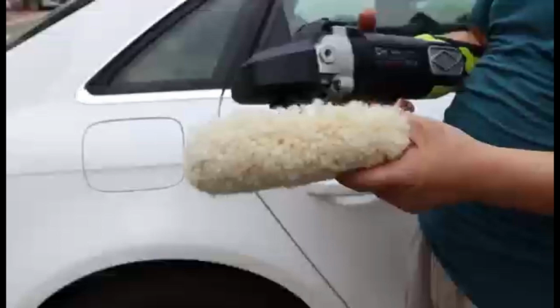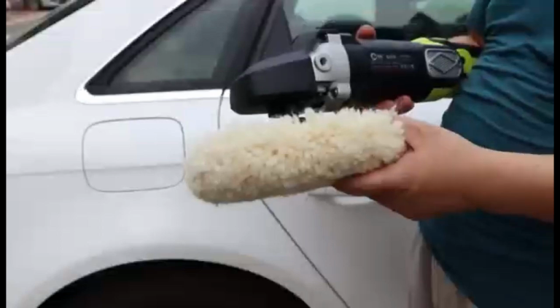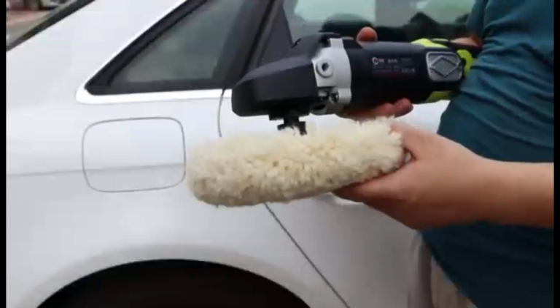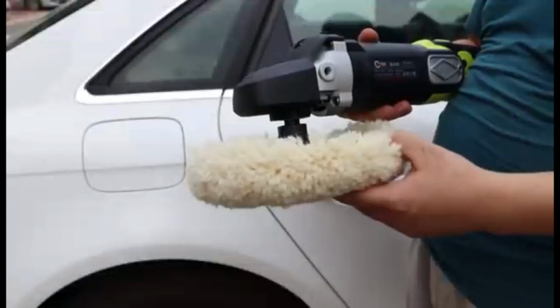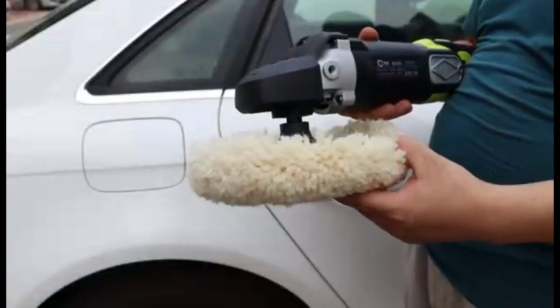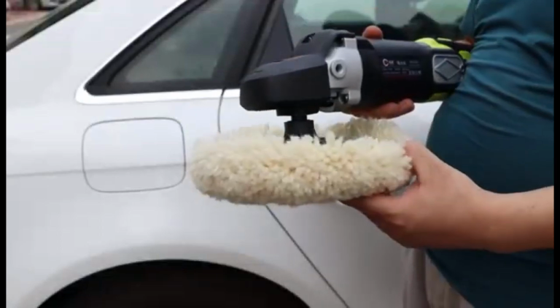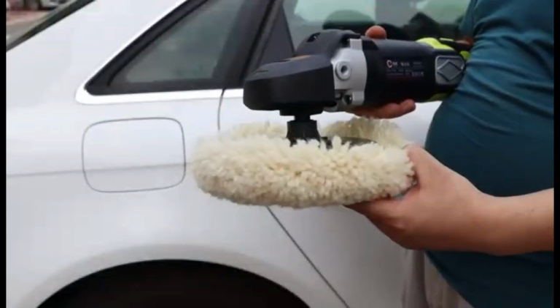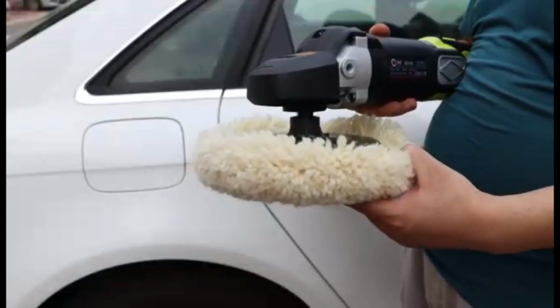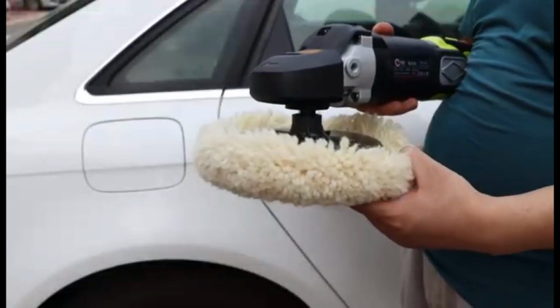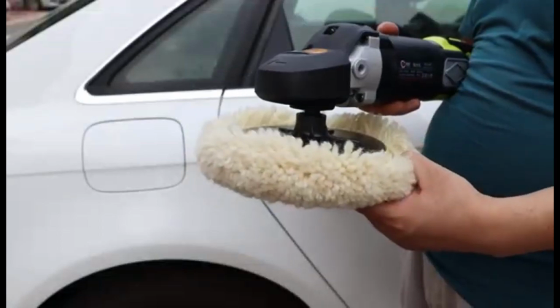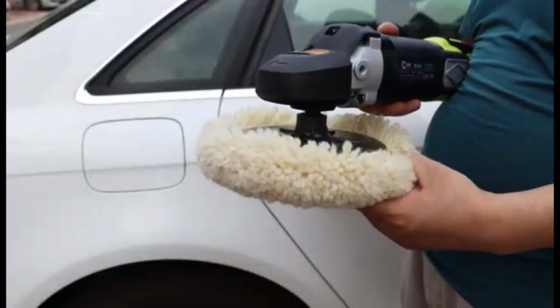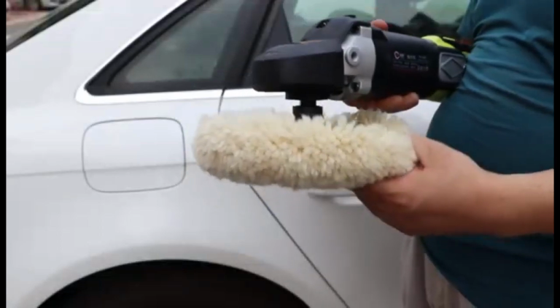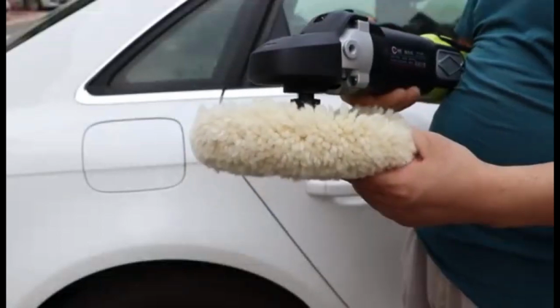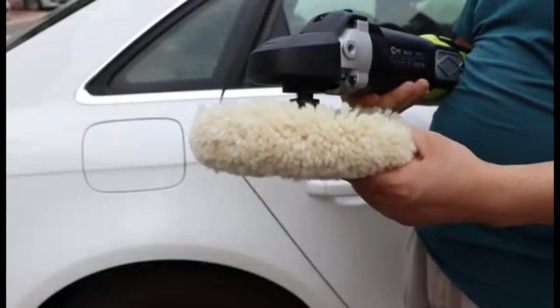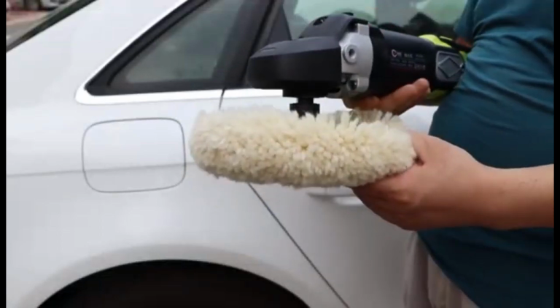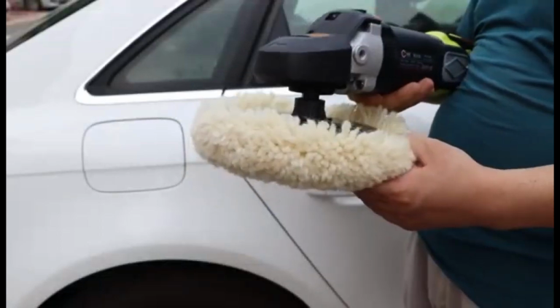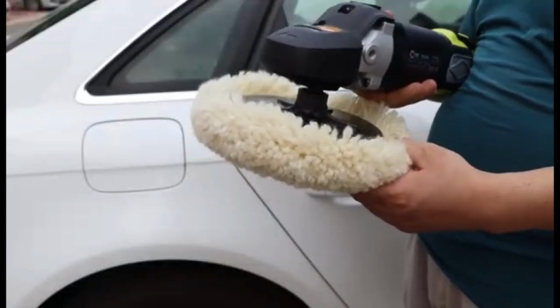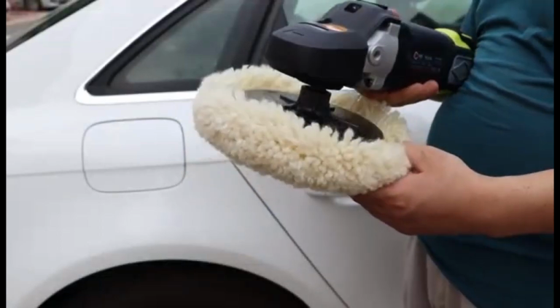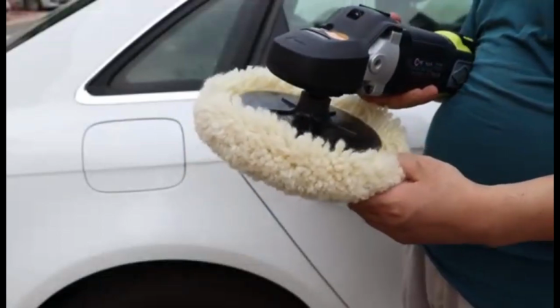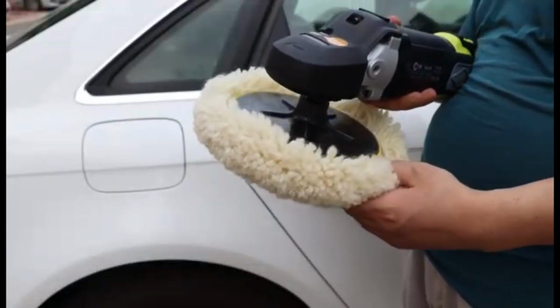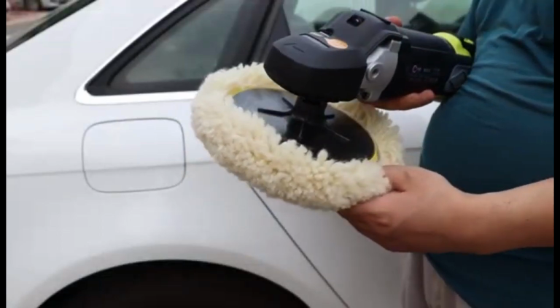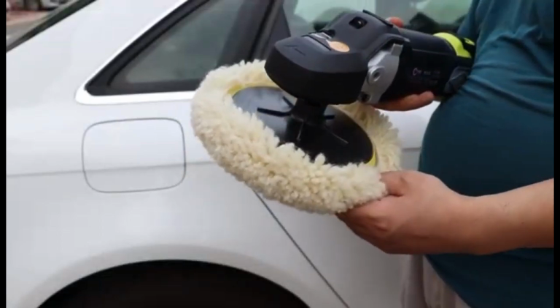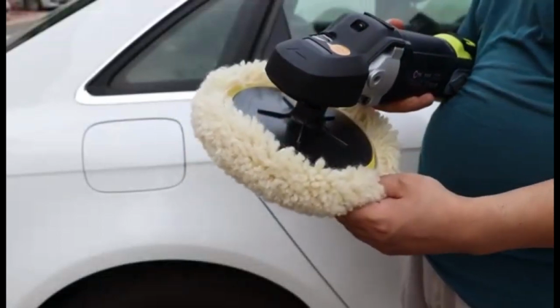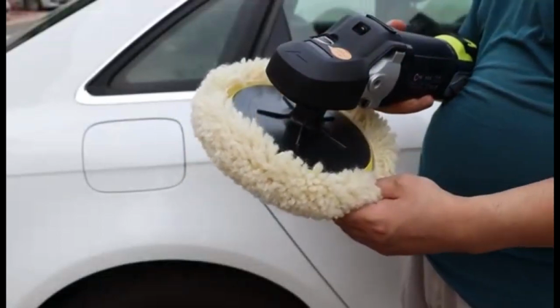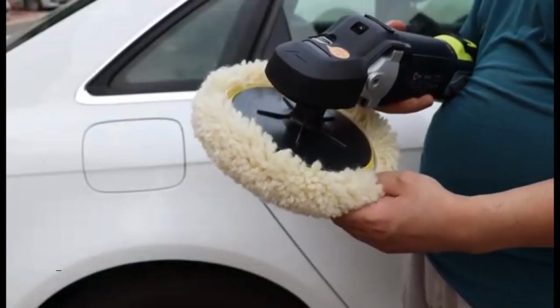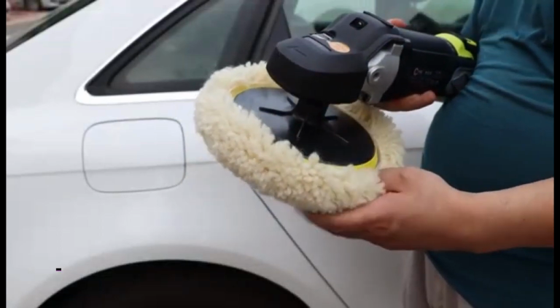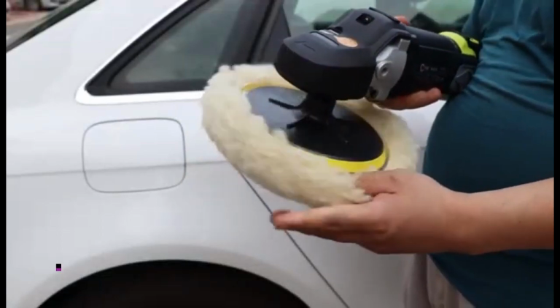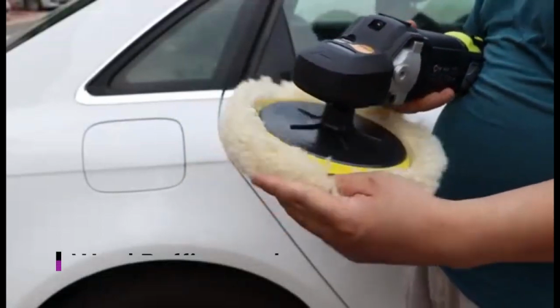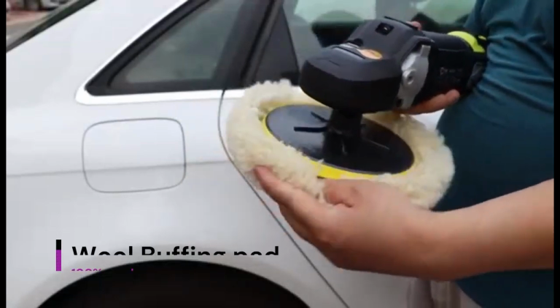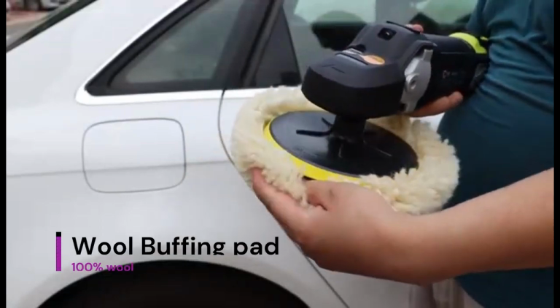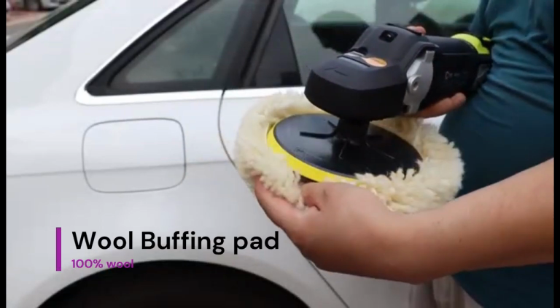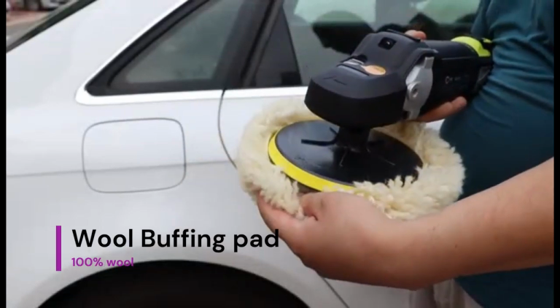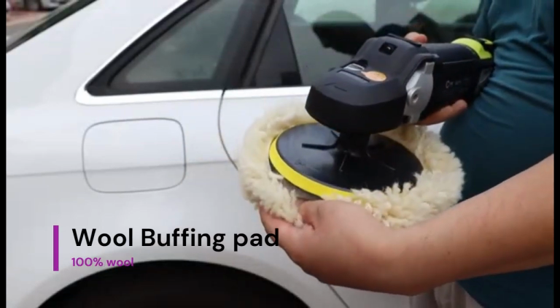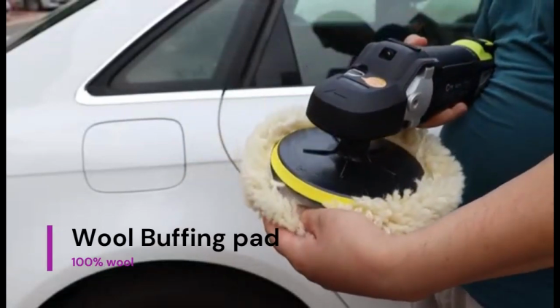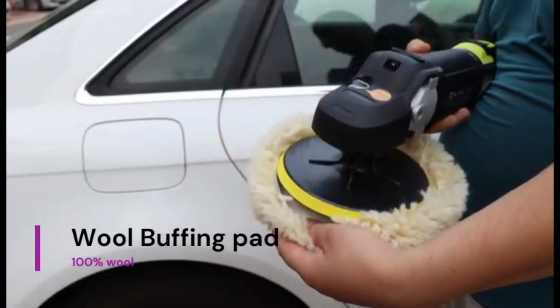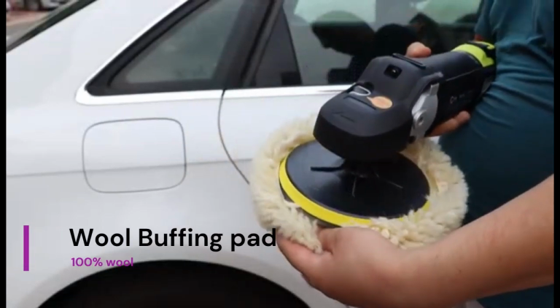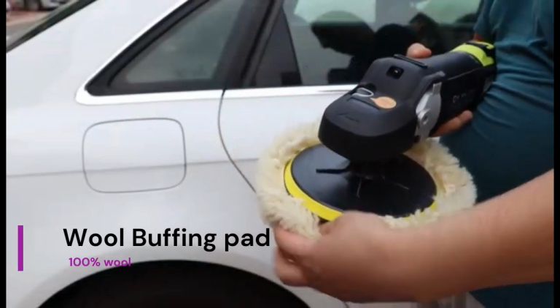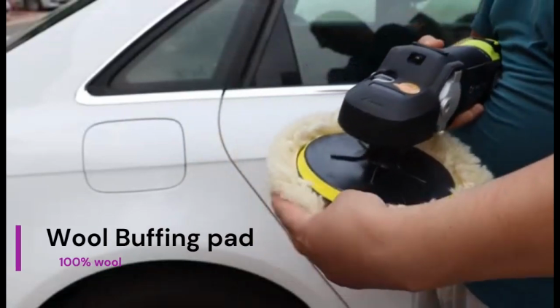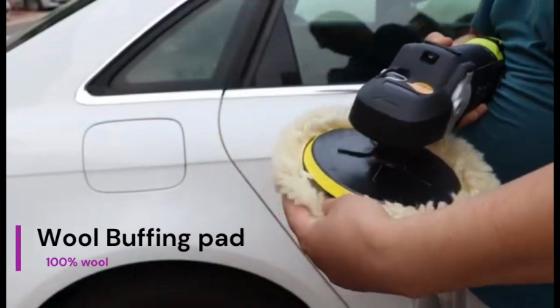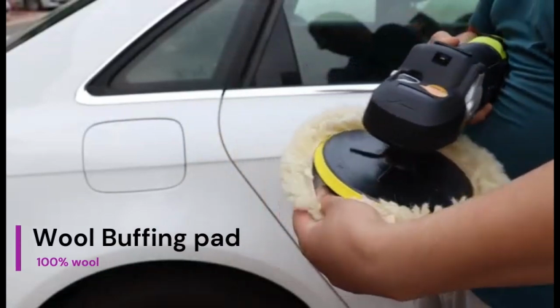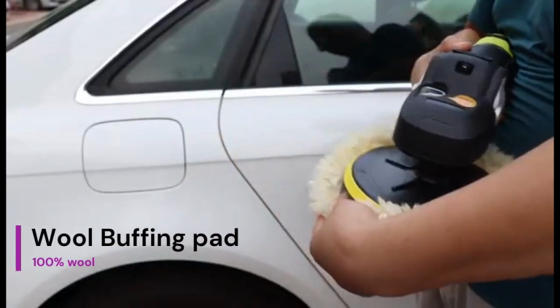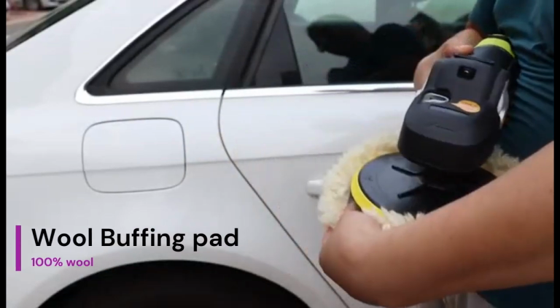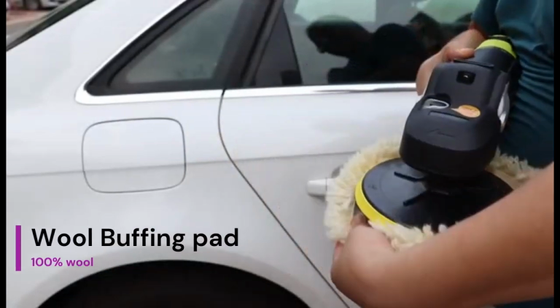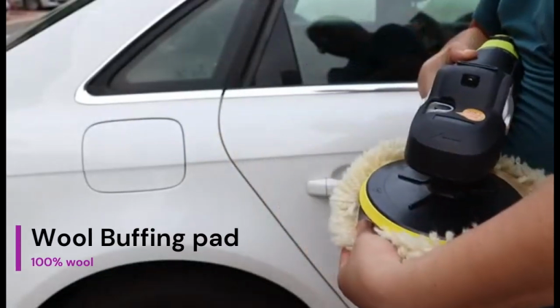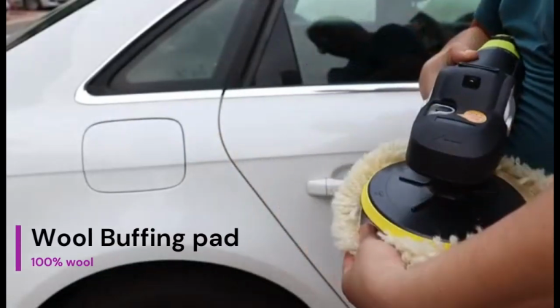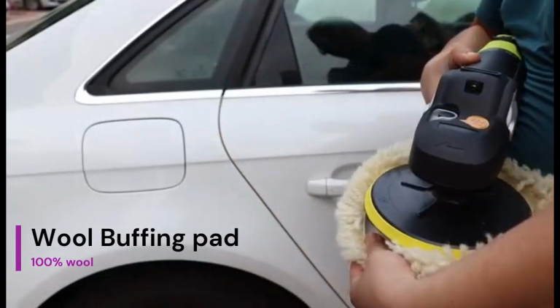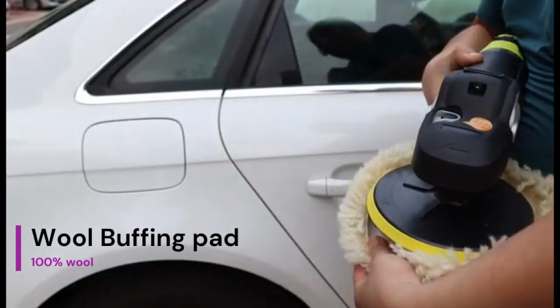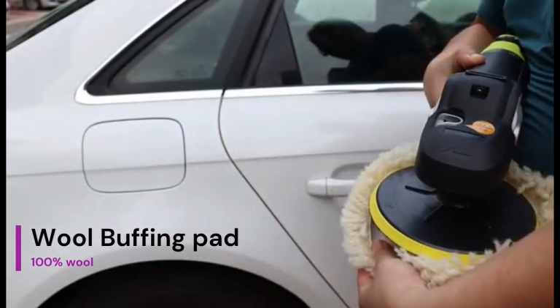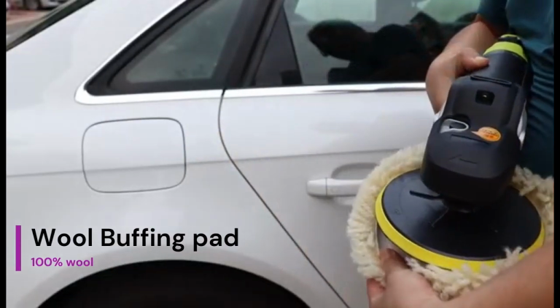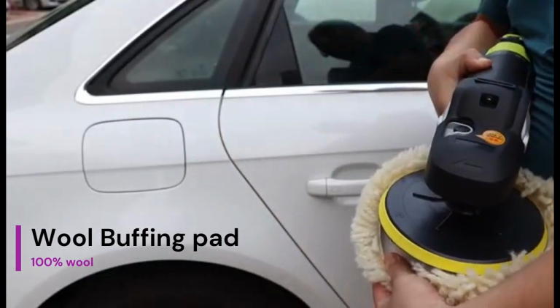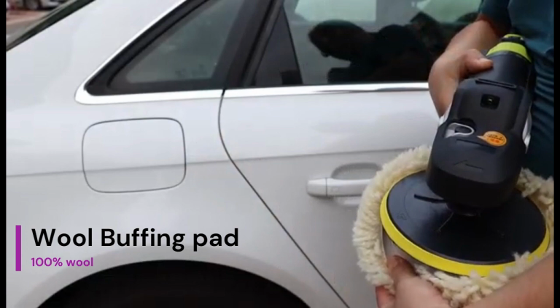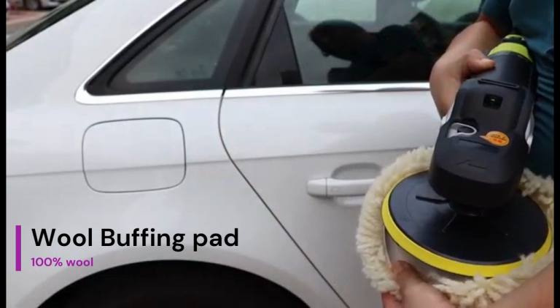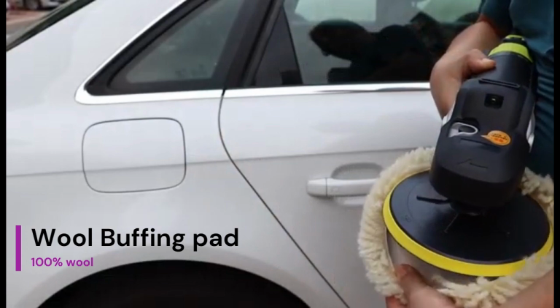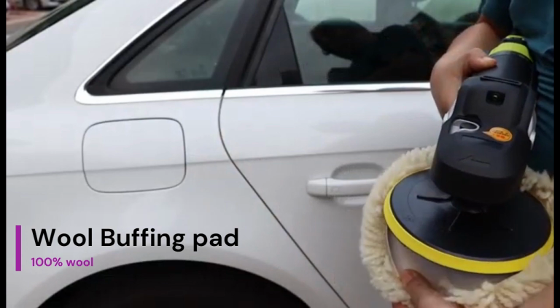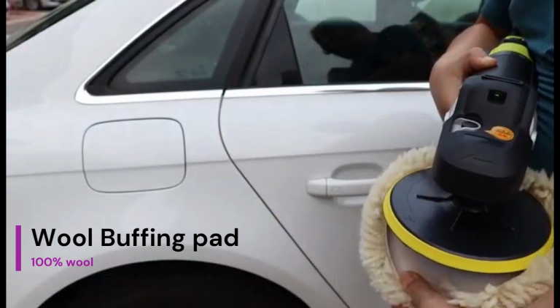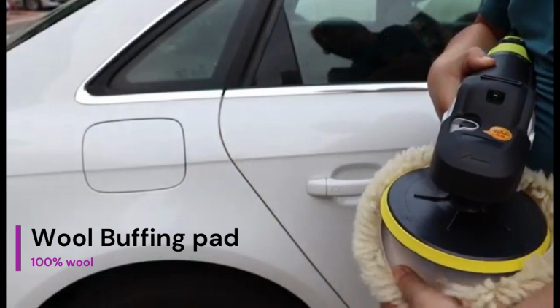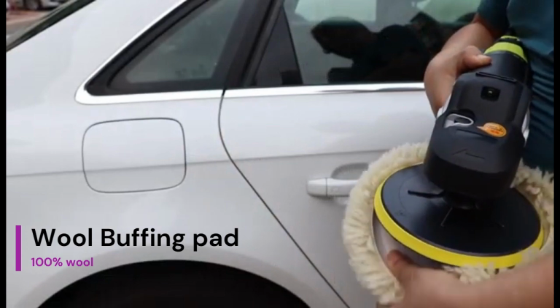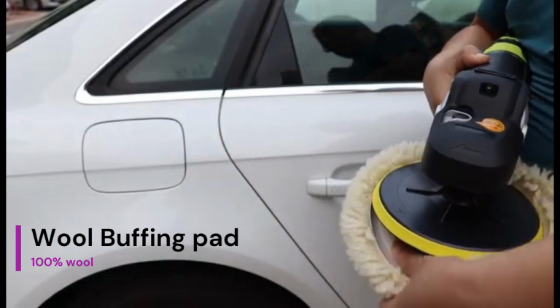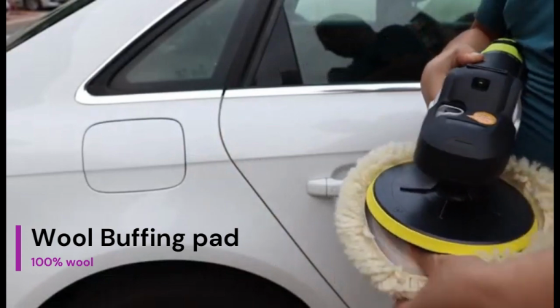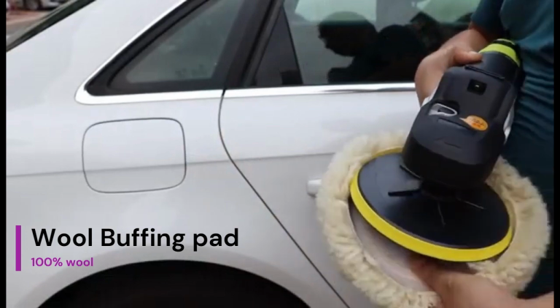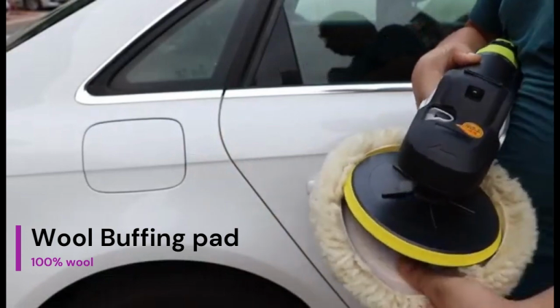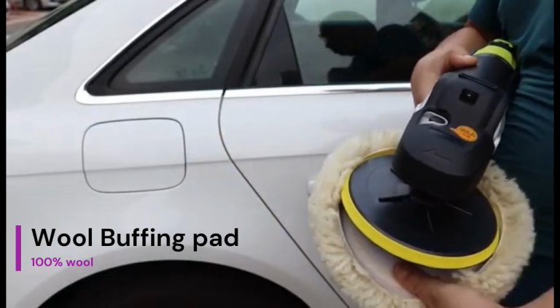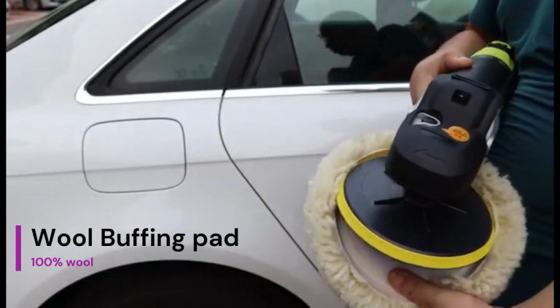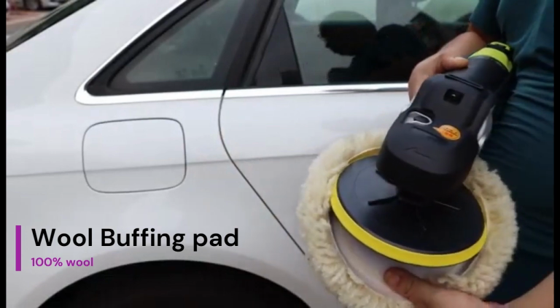Cornovo Auto offers a wool buffing pad. It is ideal for polishing on automotive bodies, paint, and wood finishing.